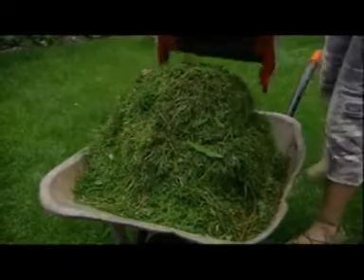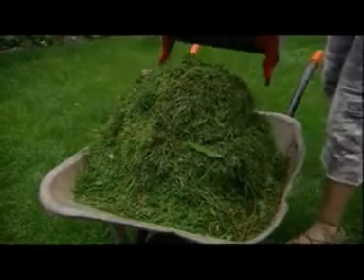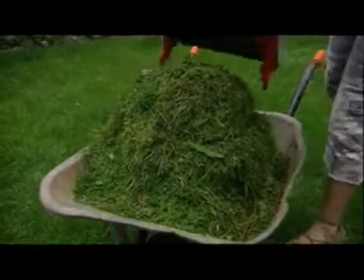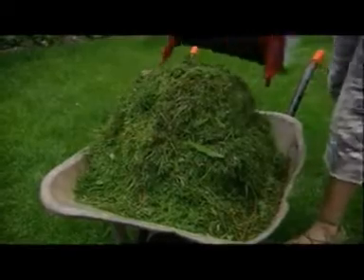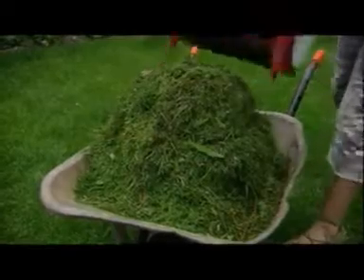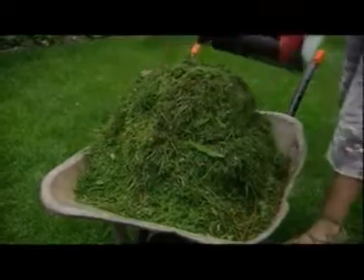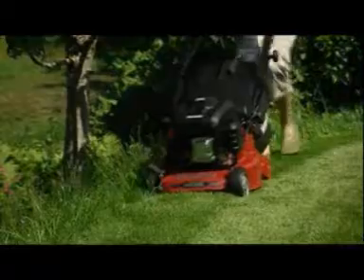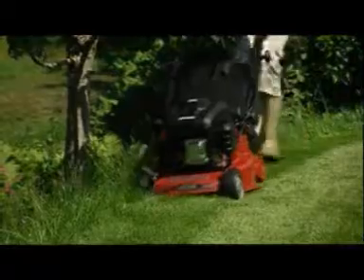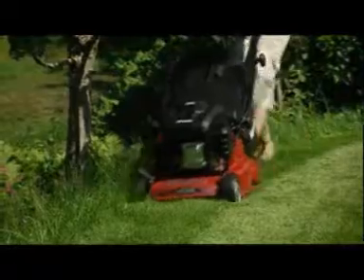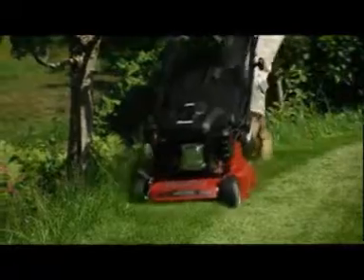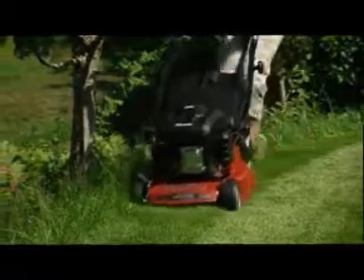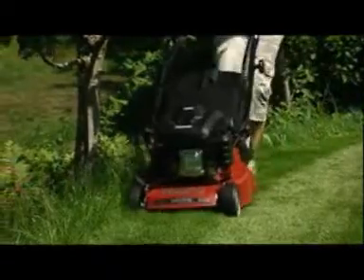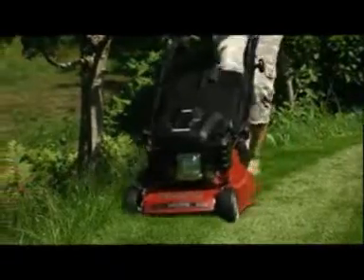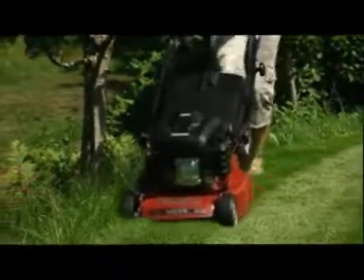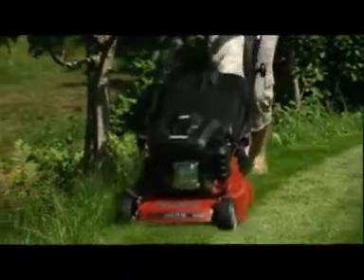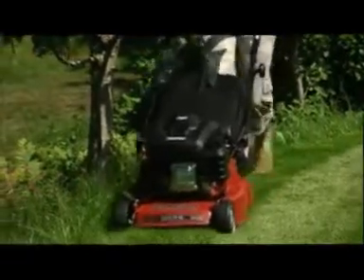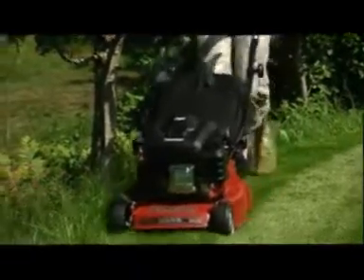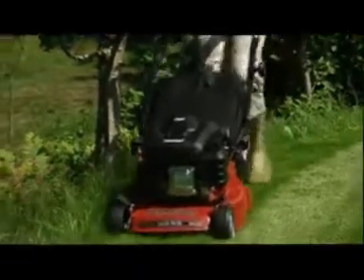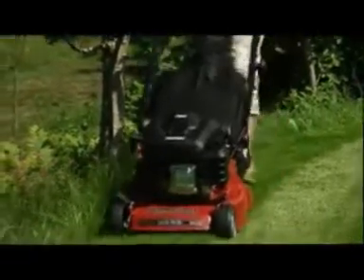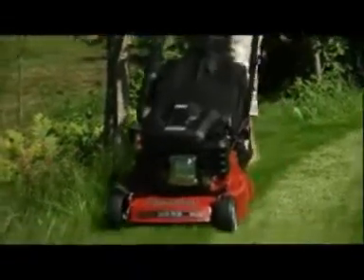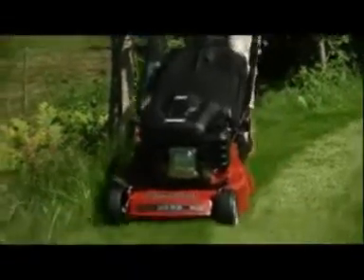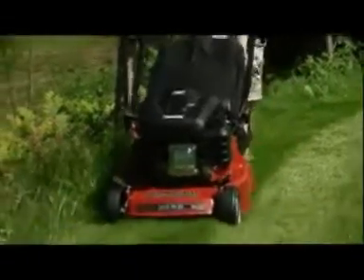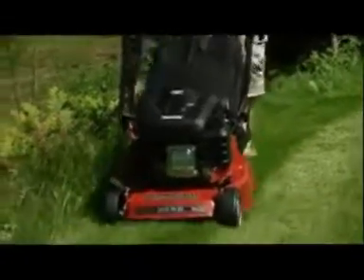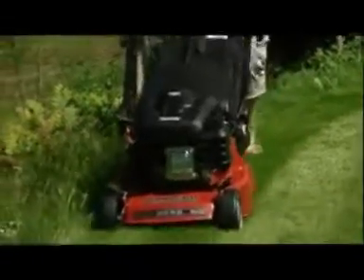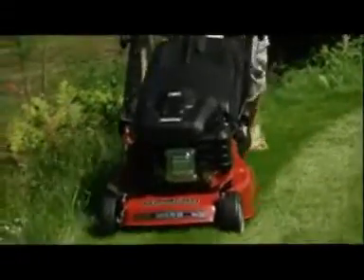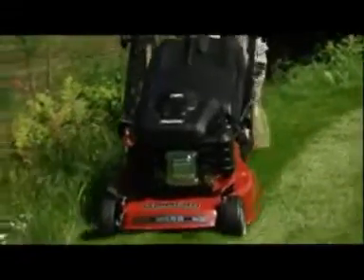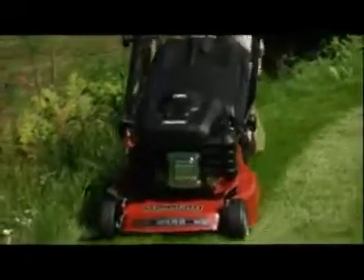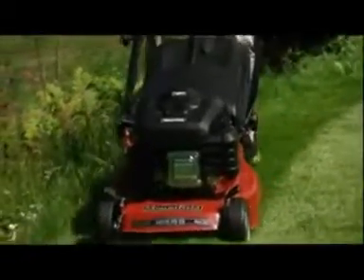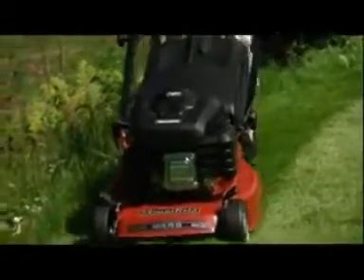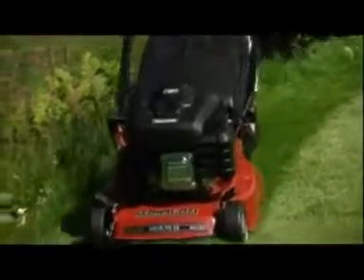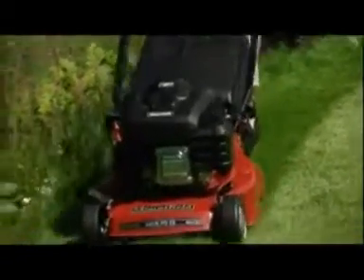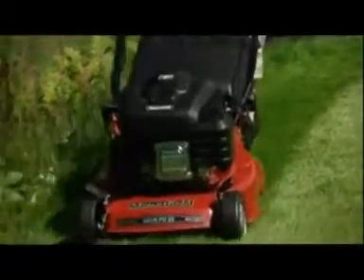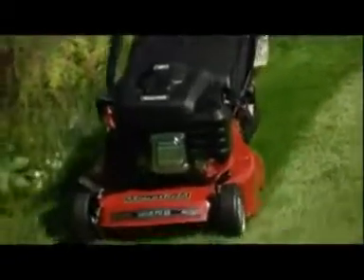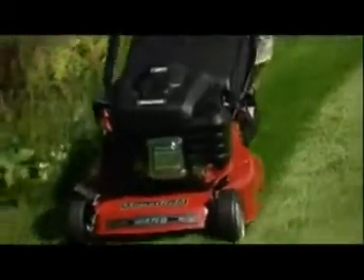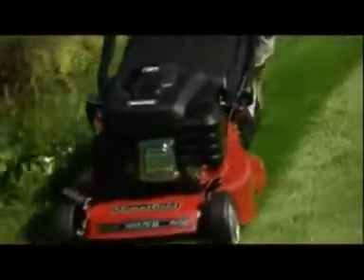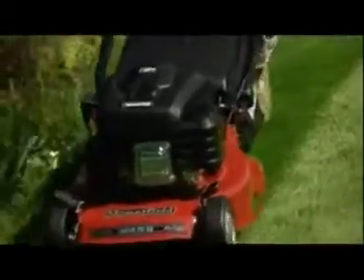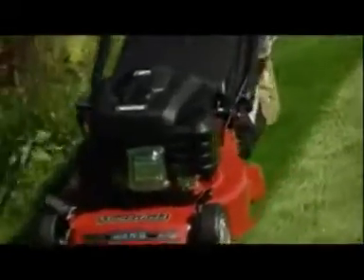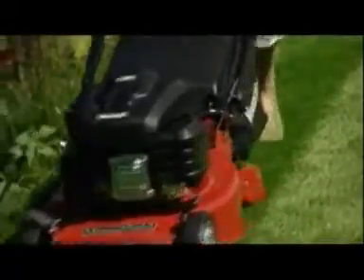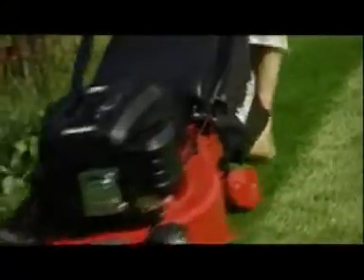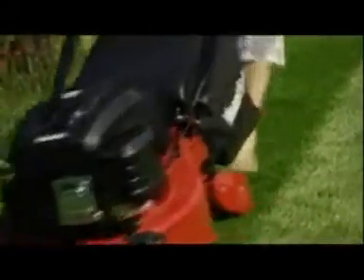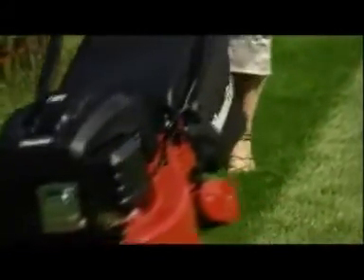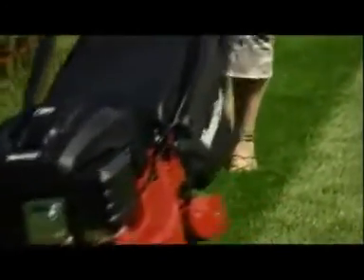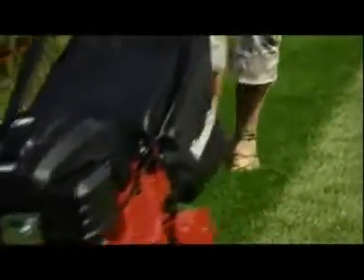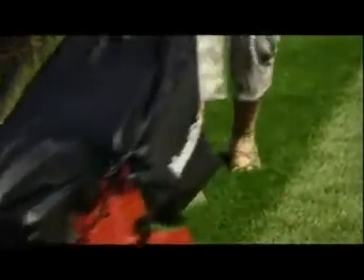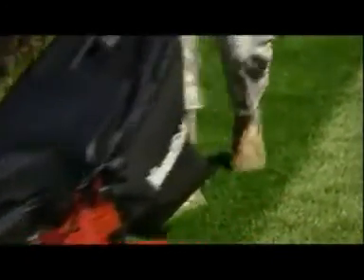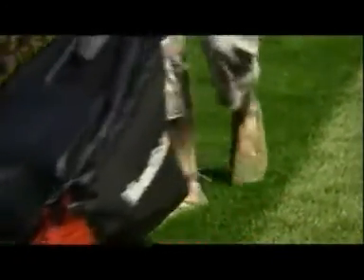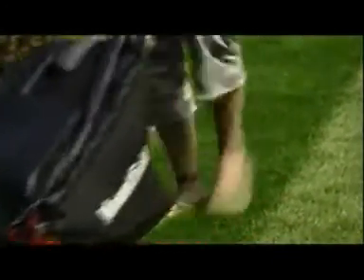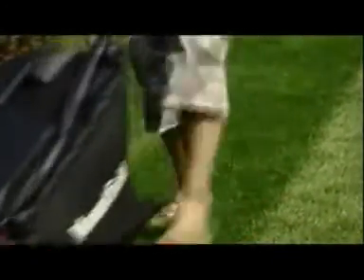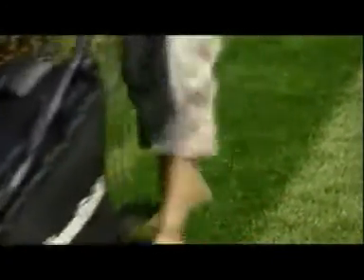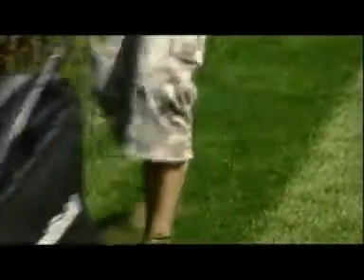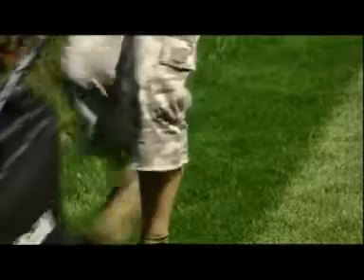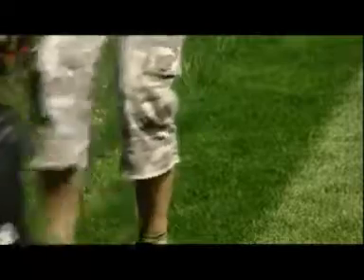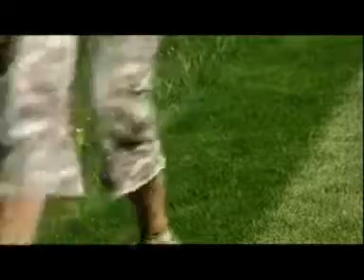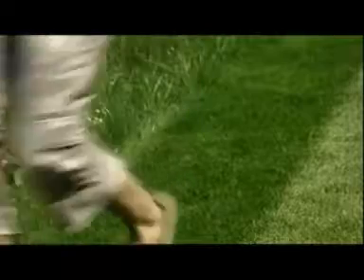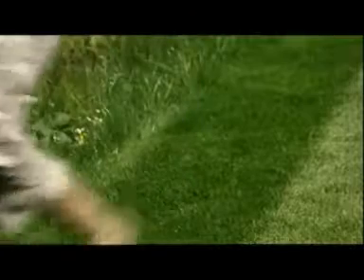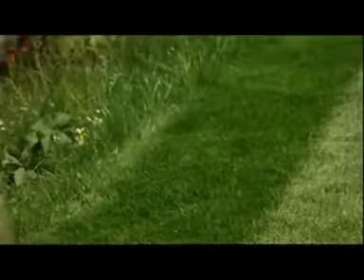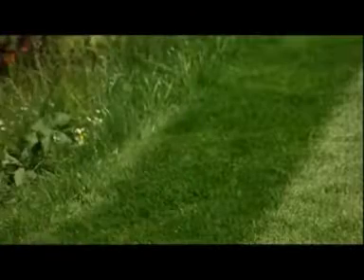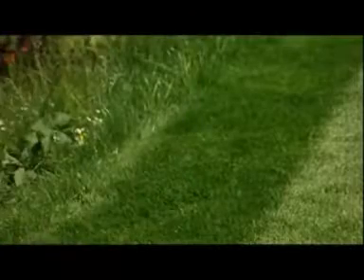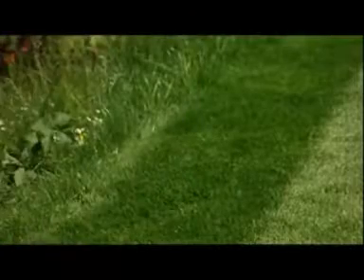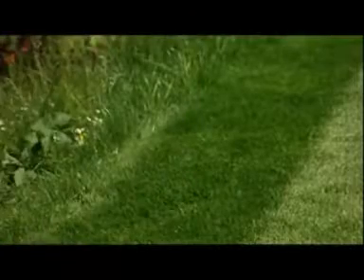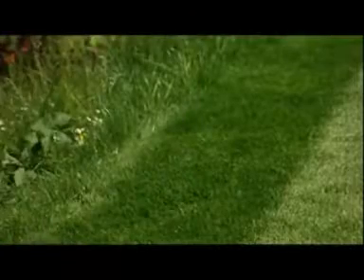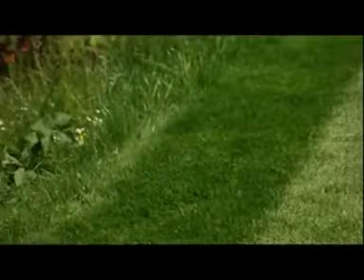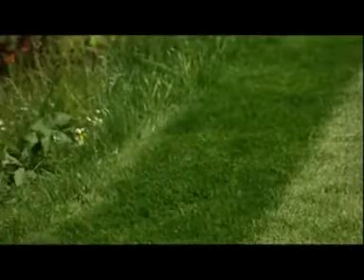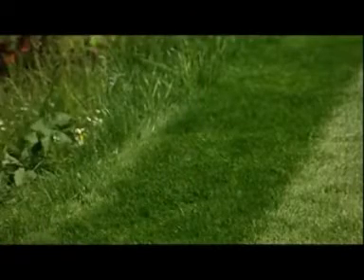If you want a fine striped finish, look no further. Mountfield have roller mowers to suit all budgets and gardens, large or small.